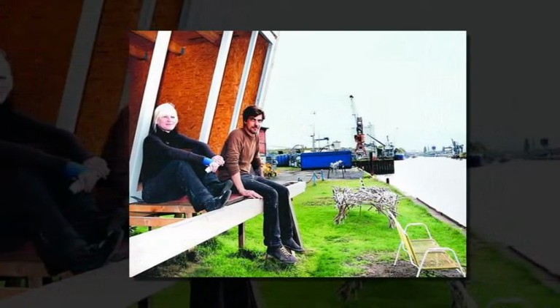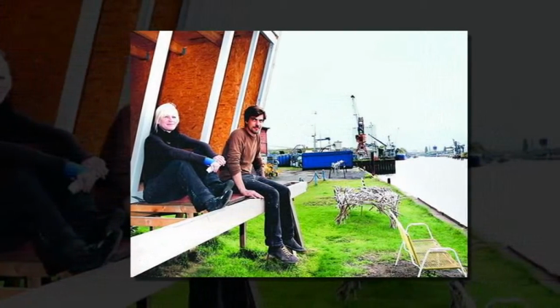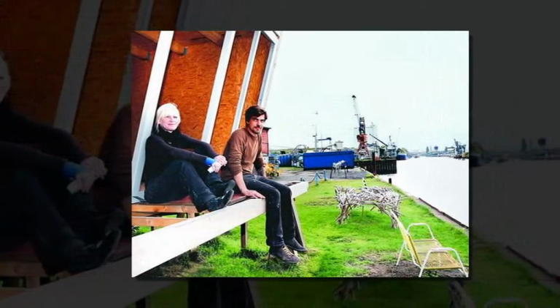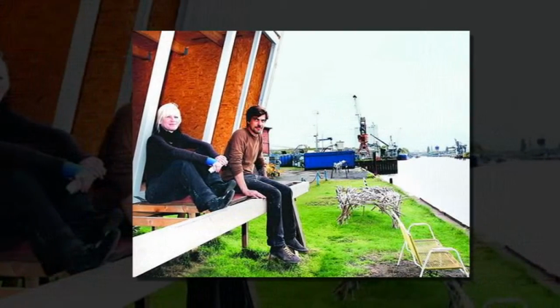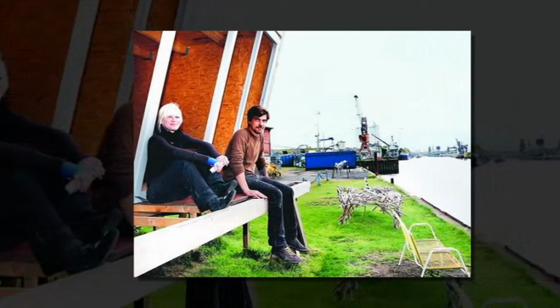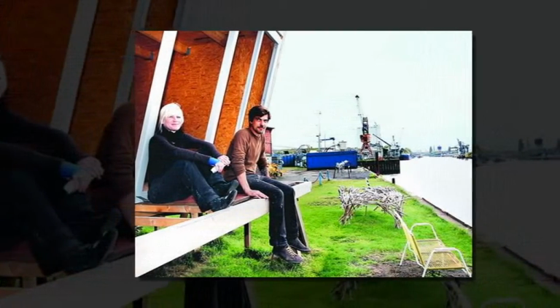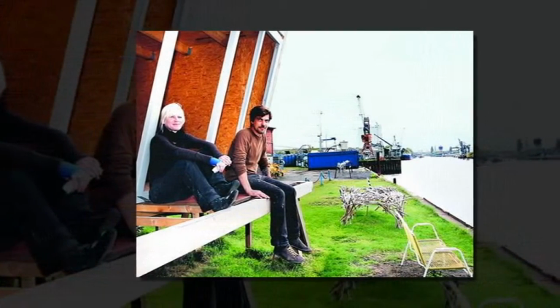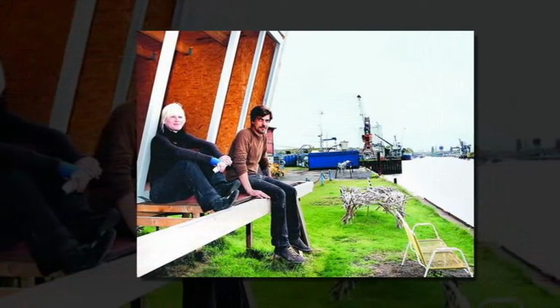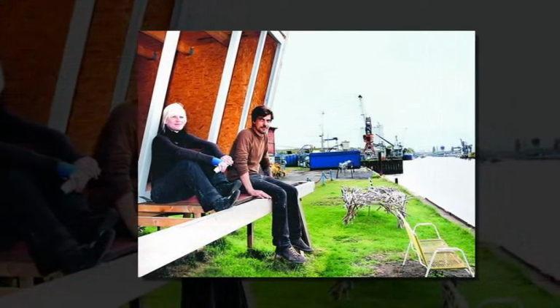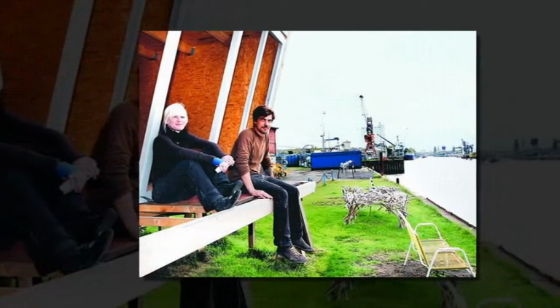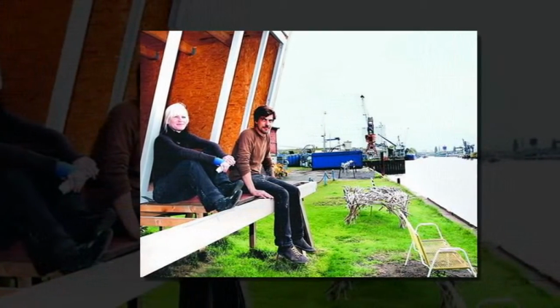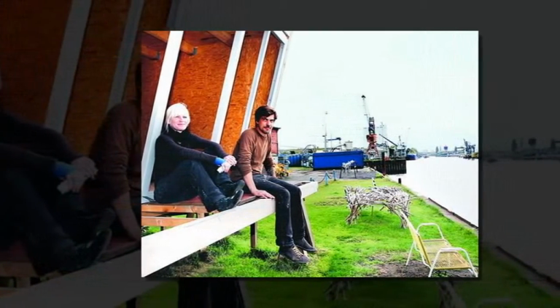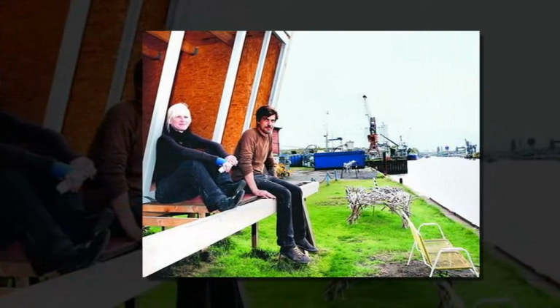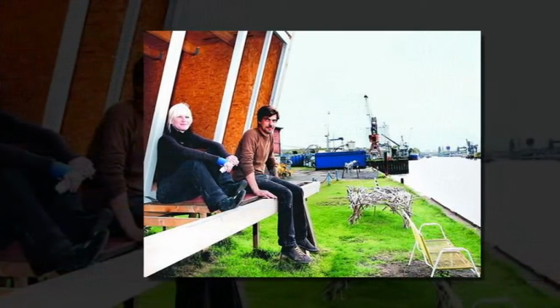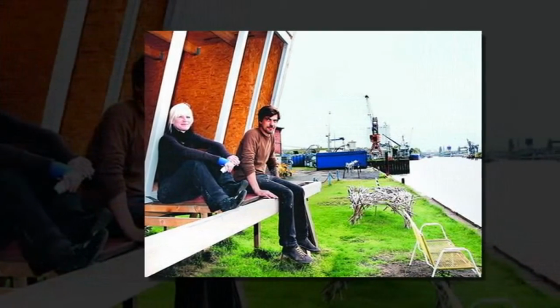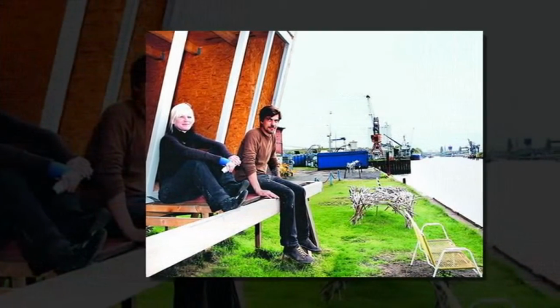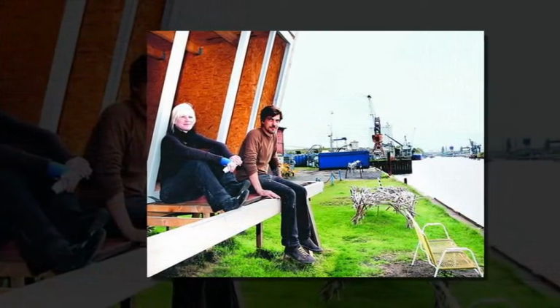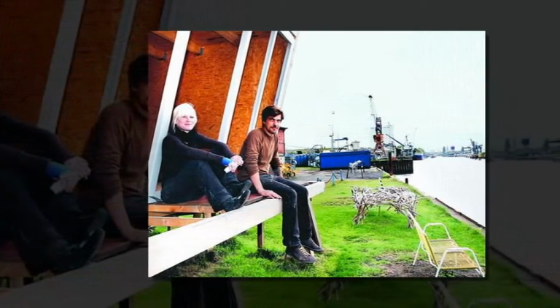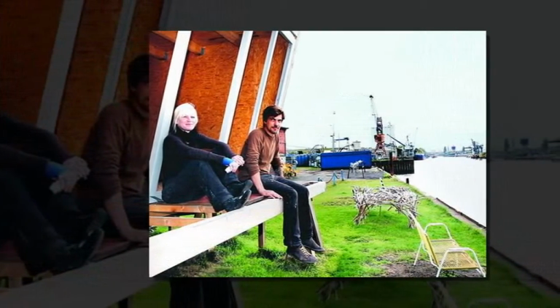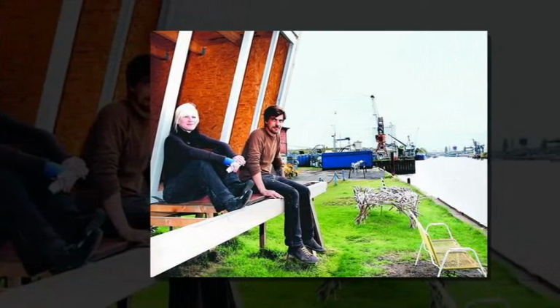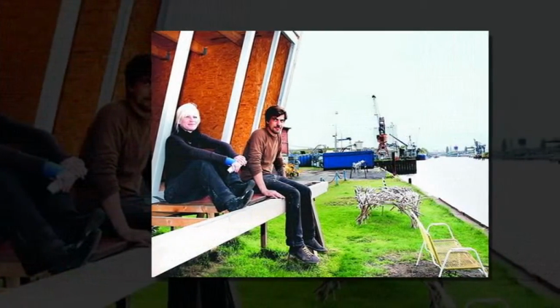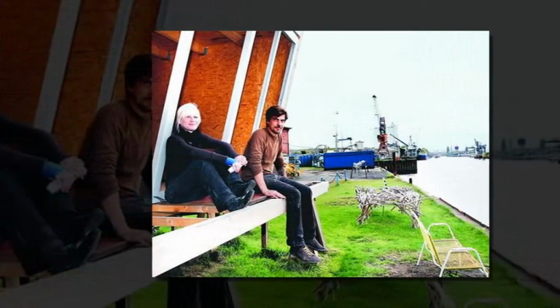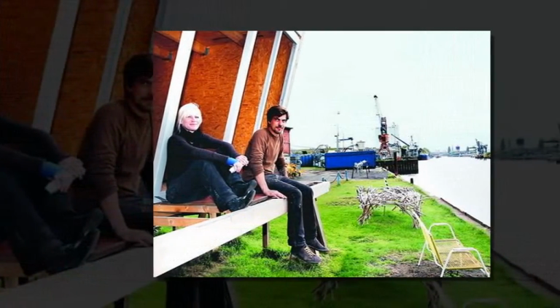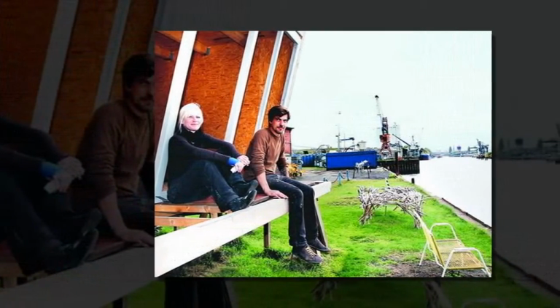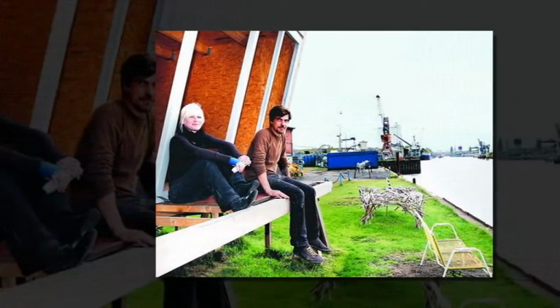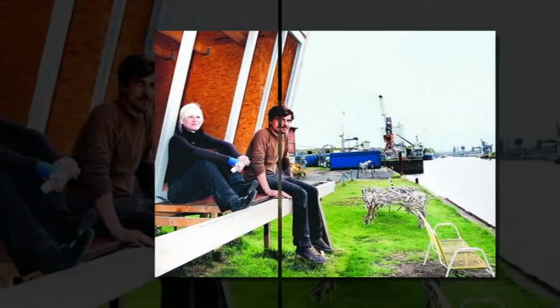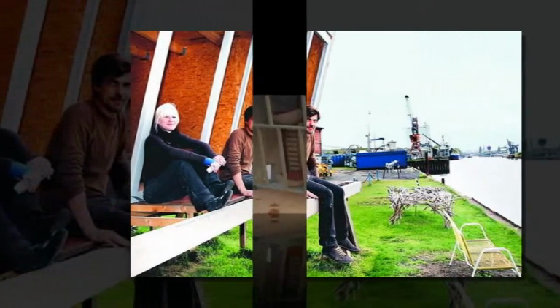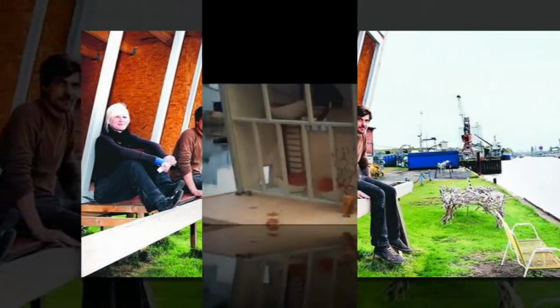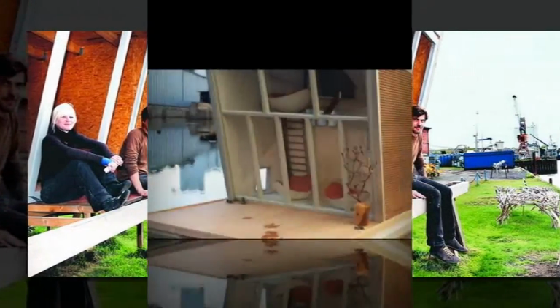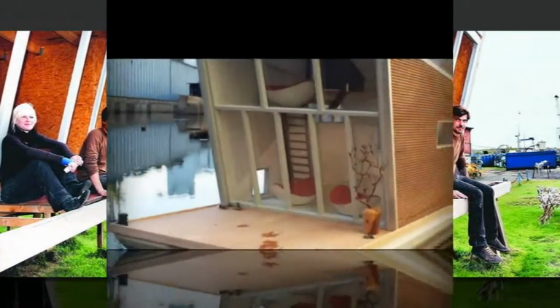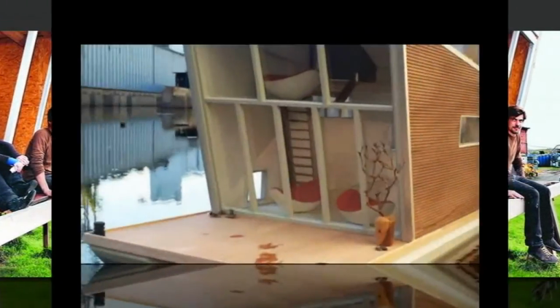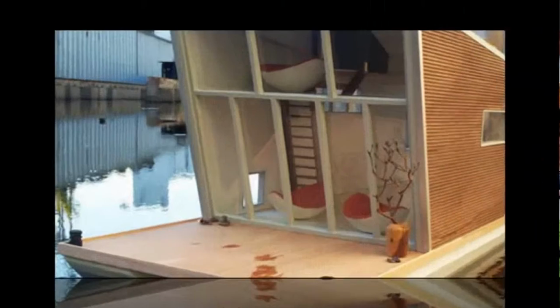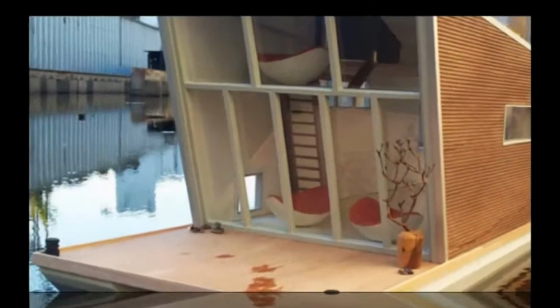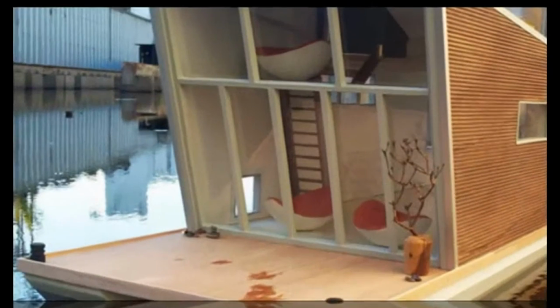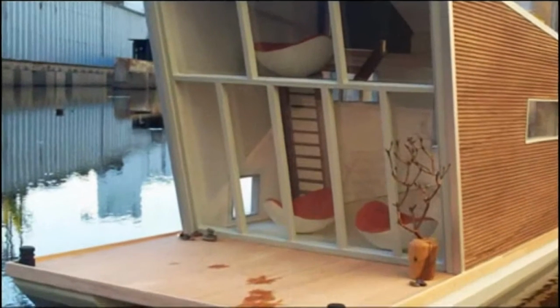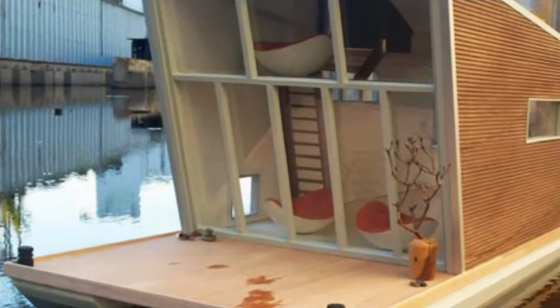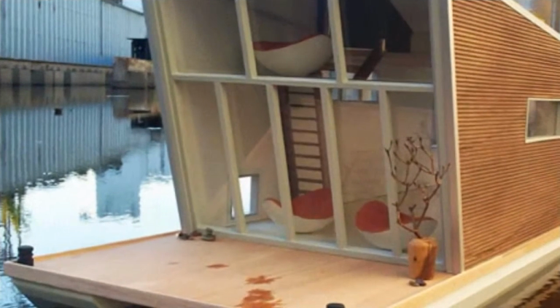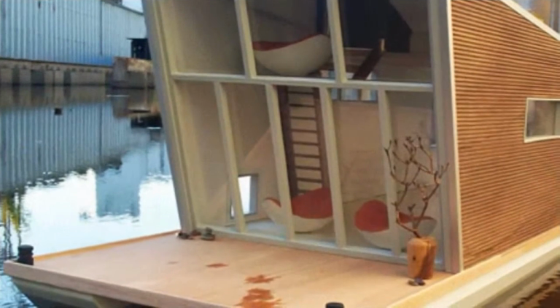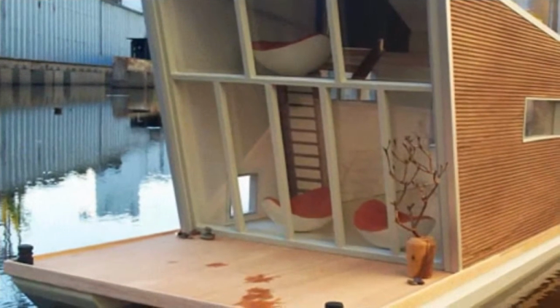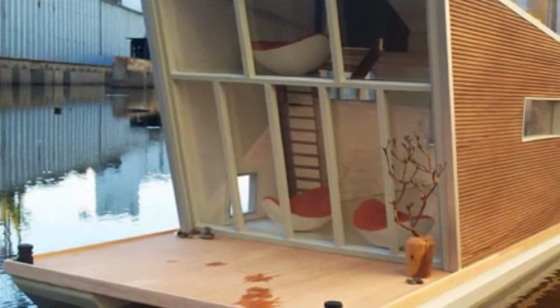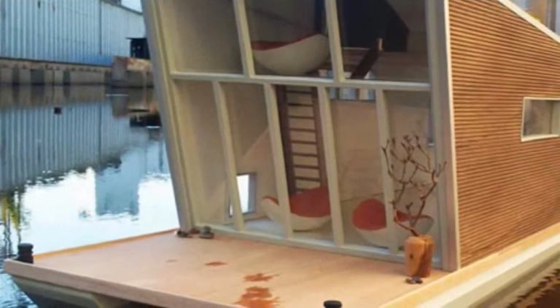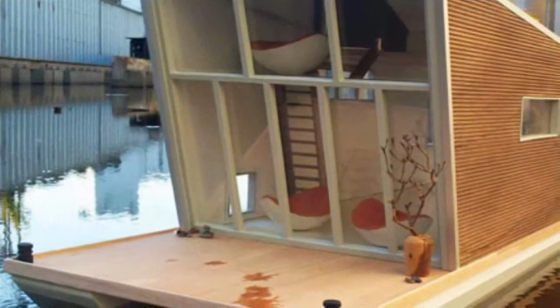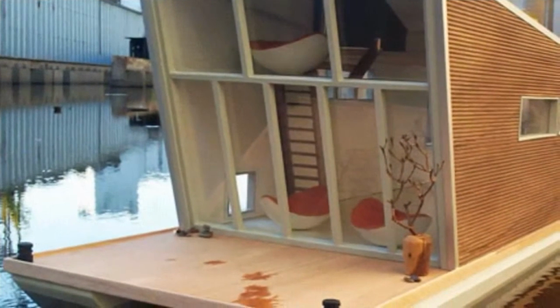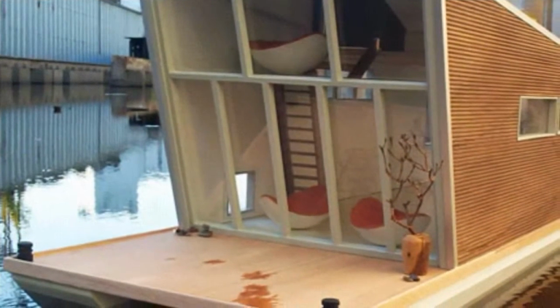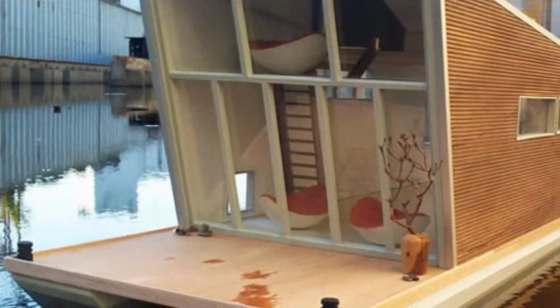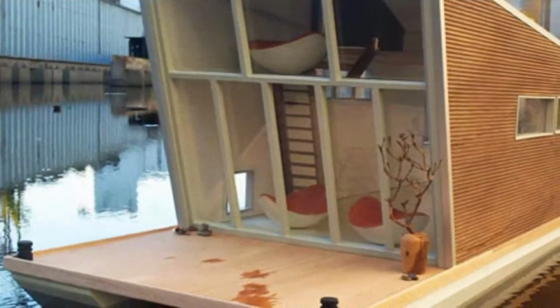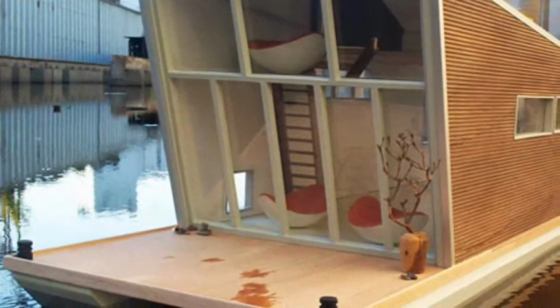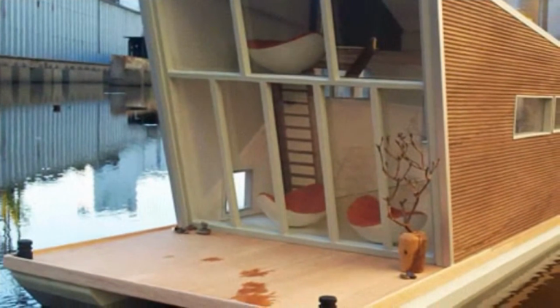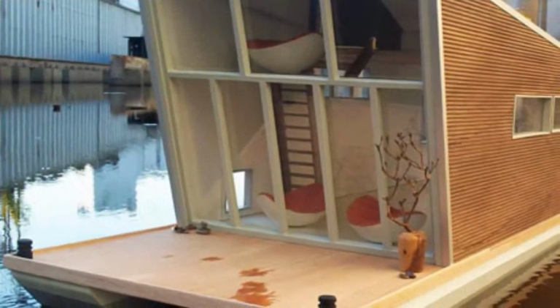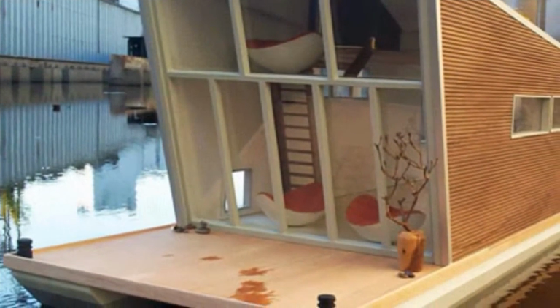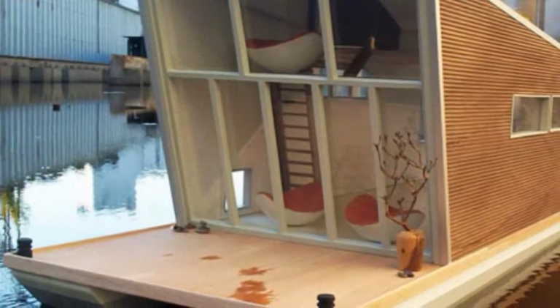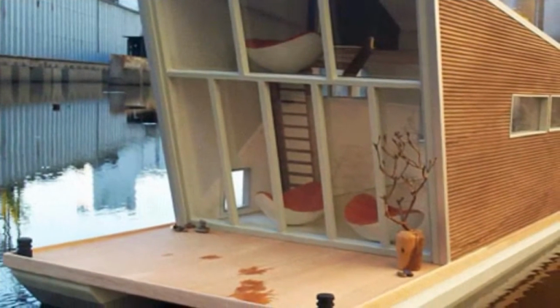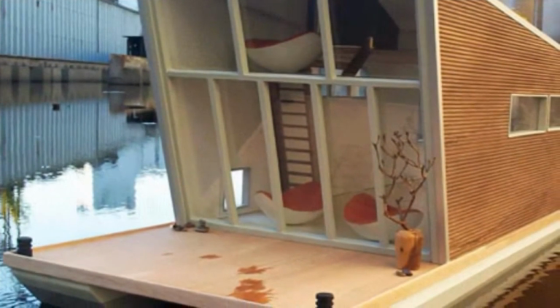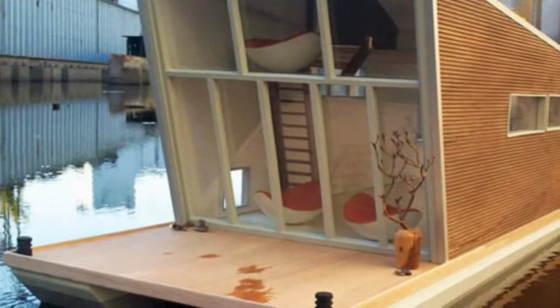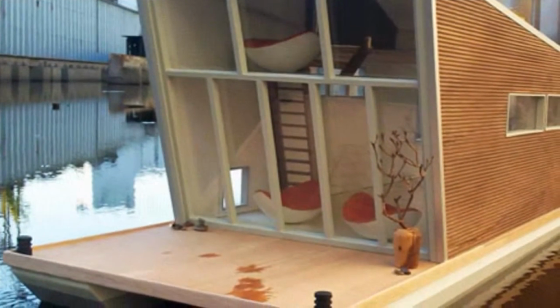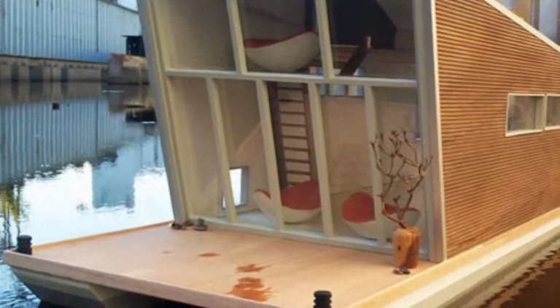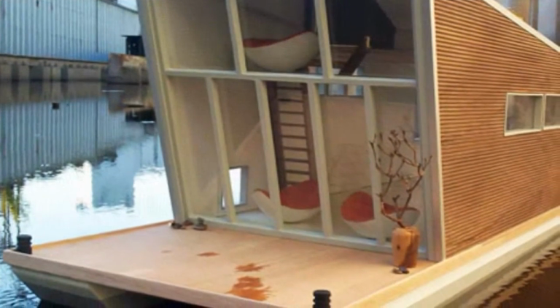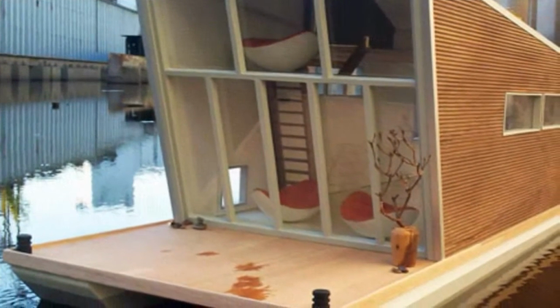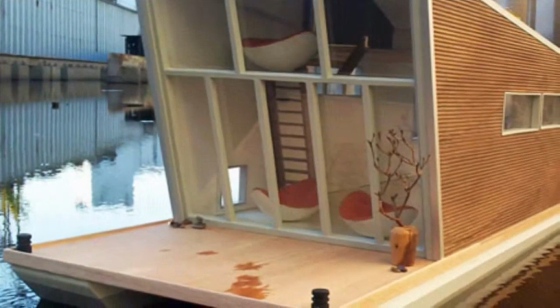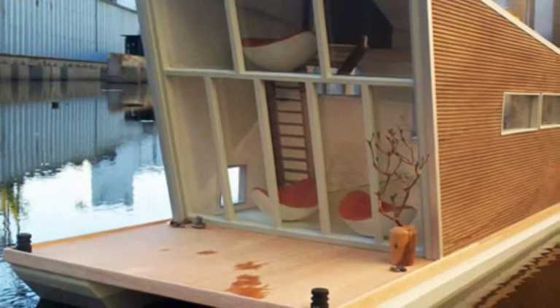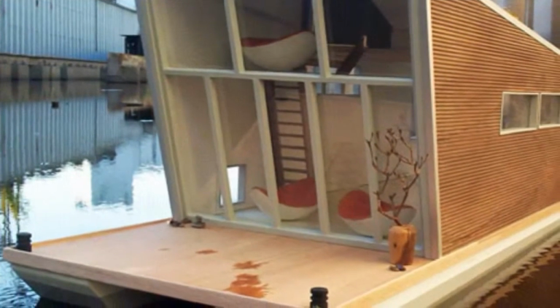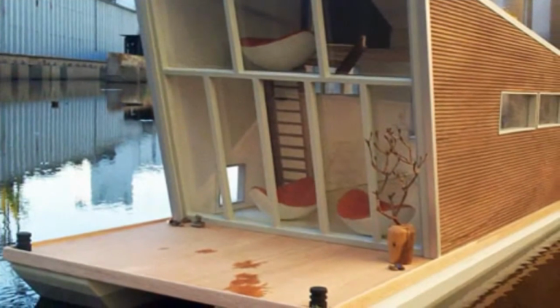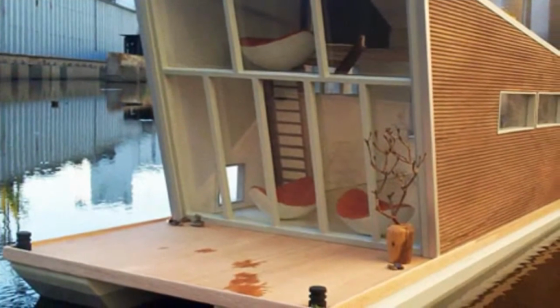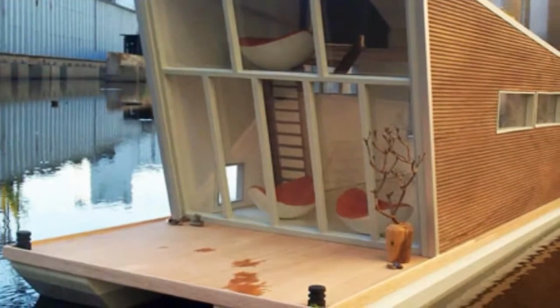Still under construction, Schwimhaus is being built from wood salvaged from an old farmhouse, in addition to other sustainable building materials.